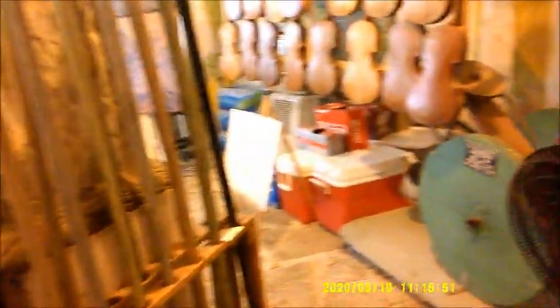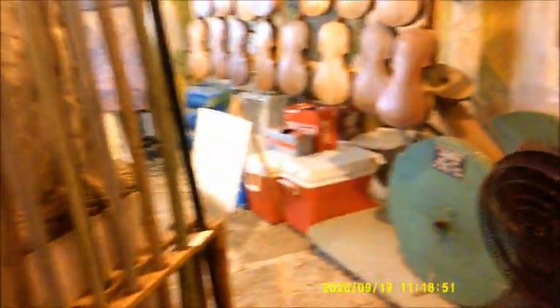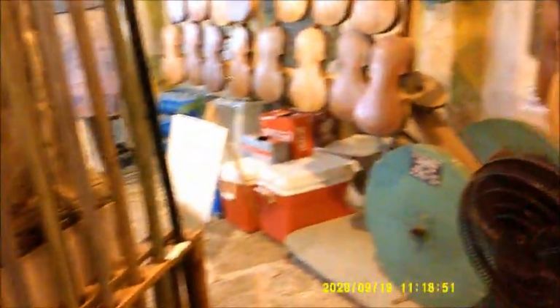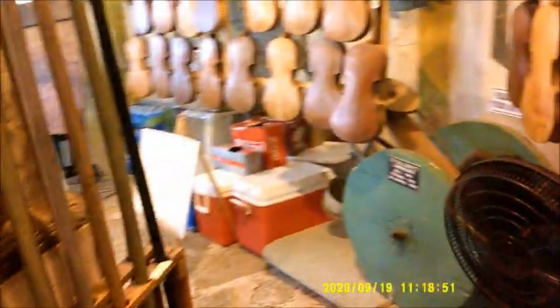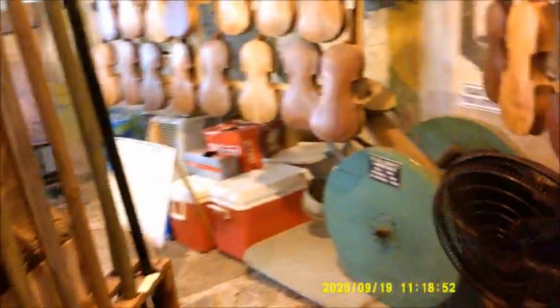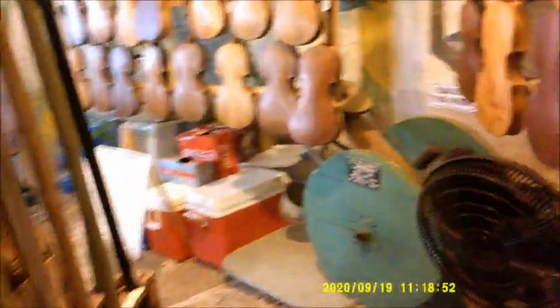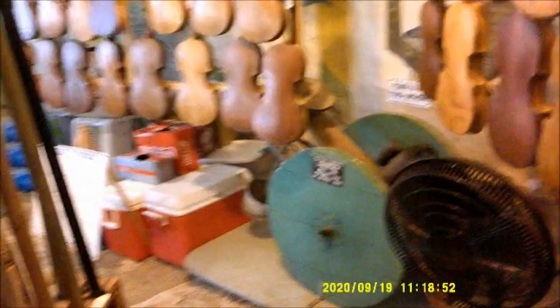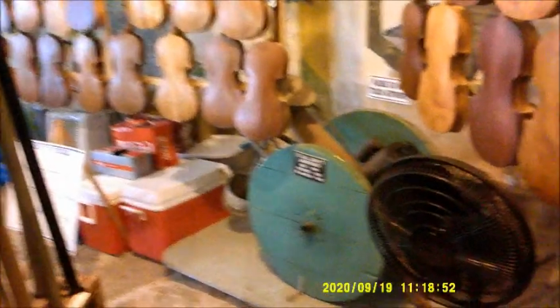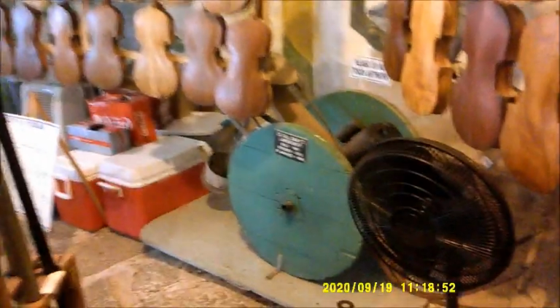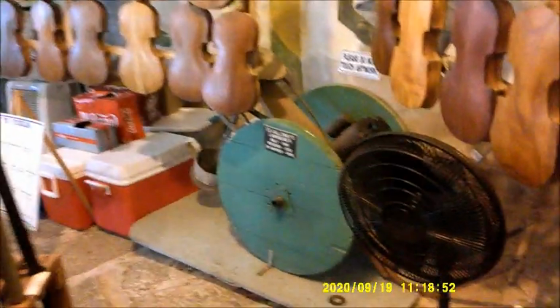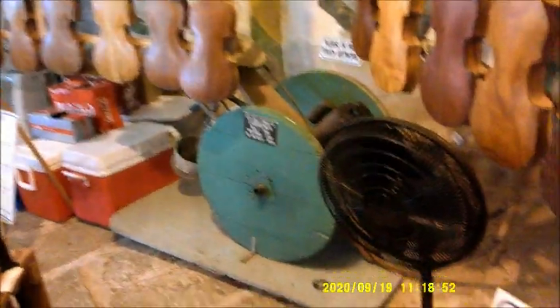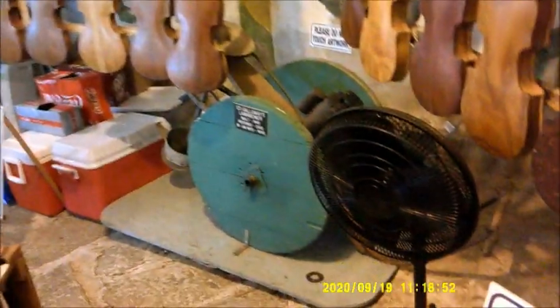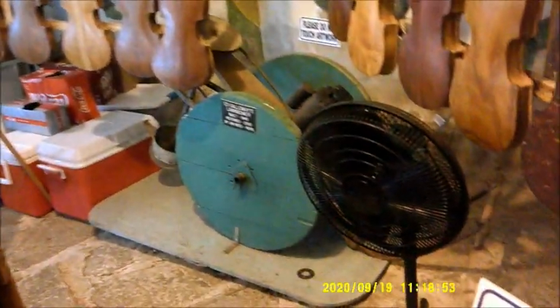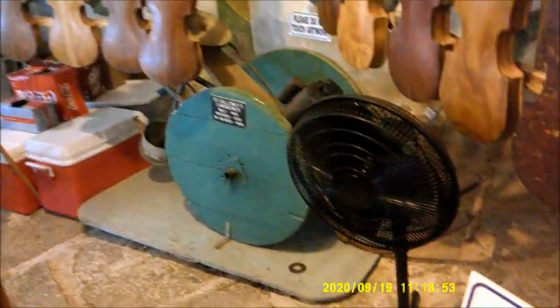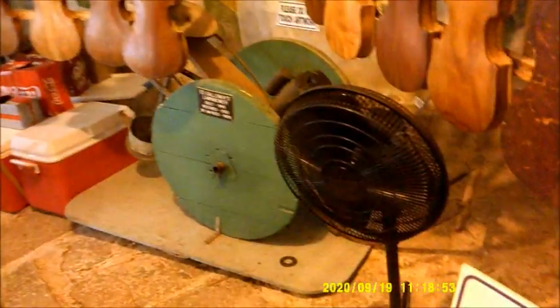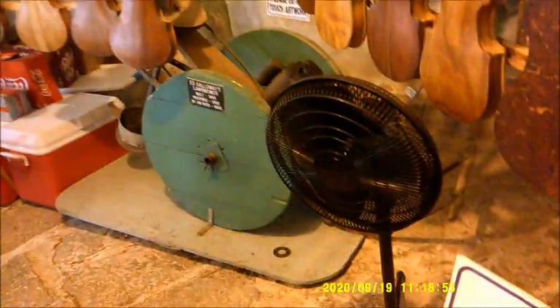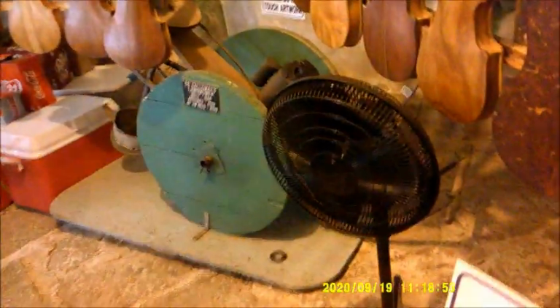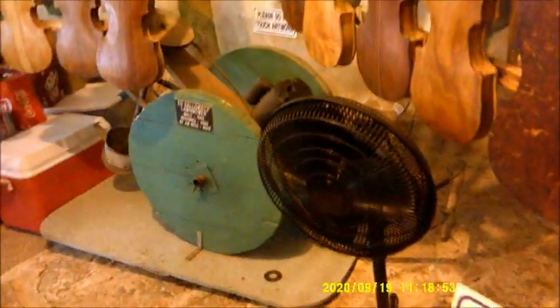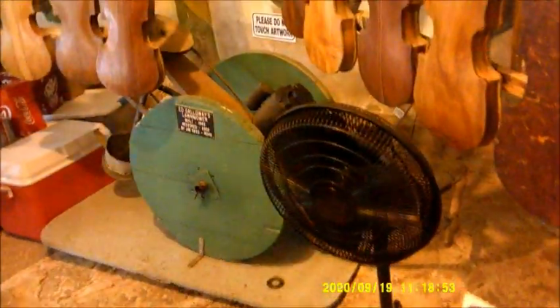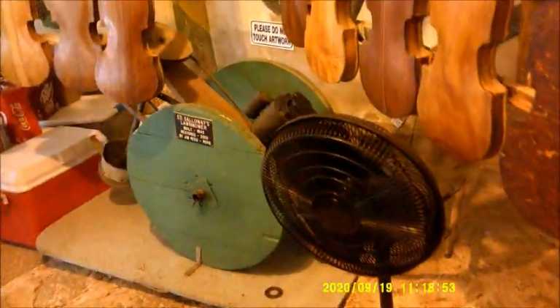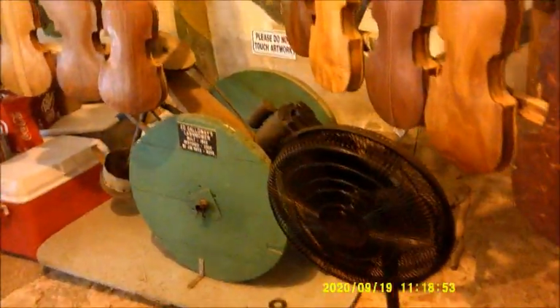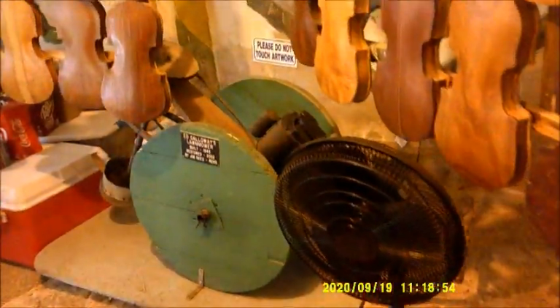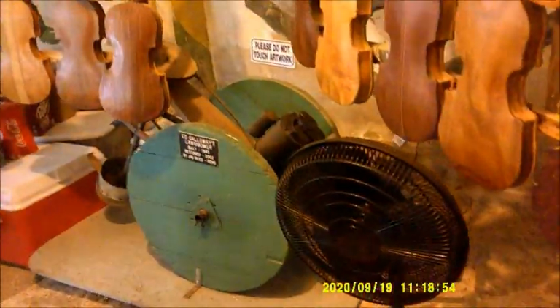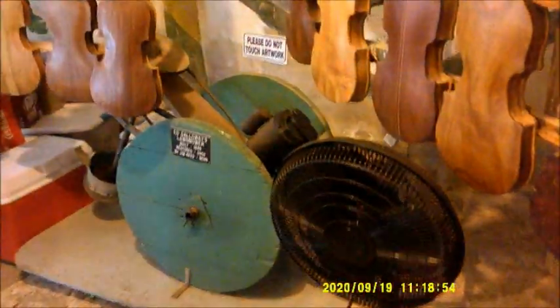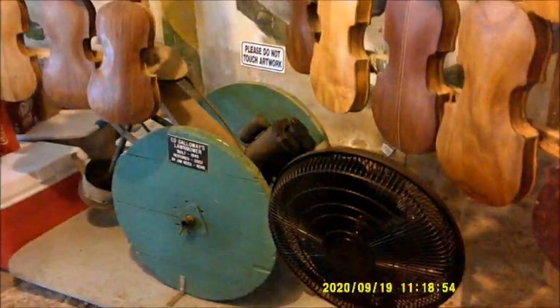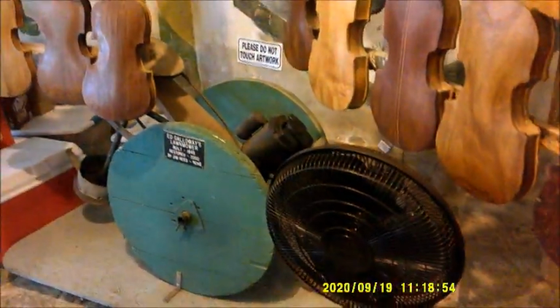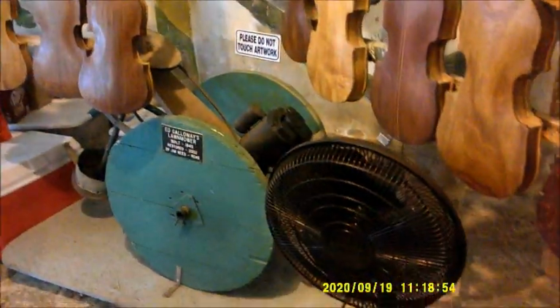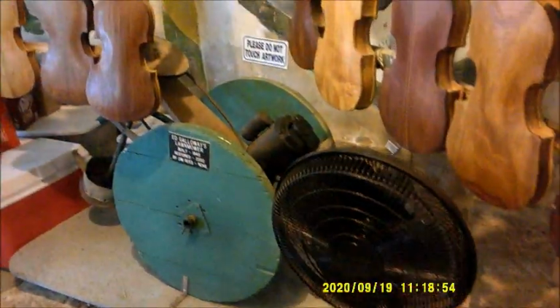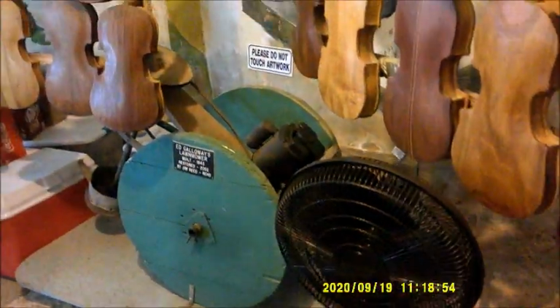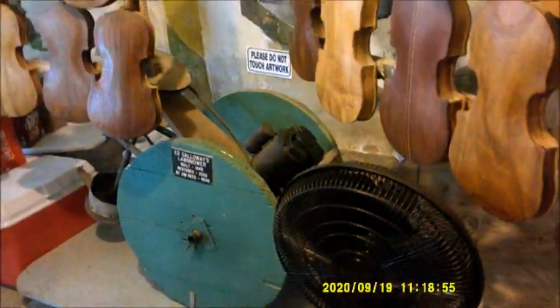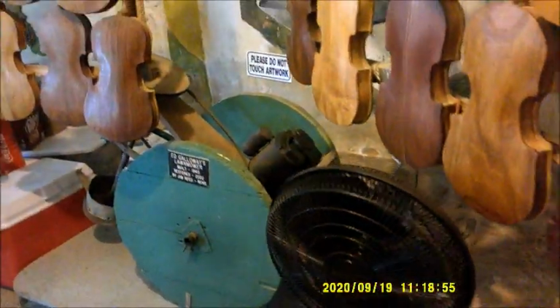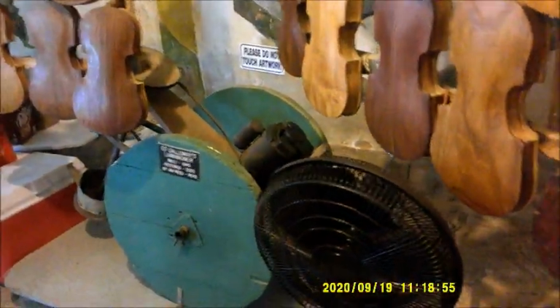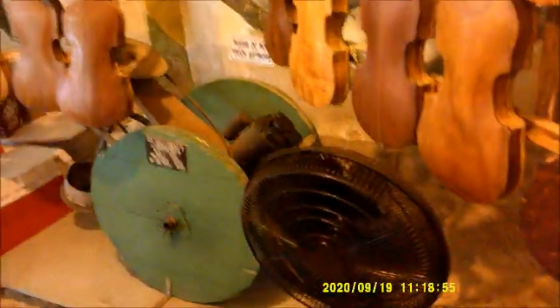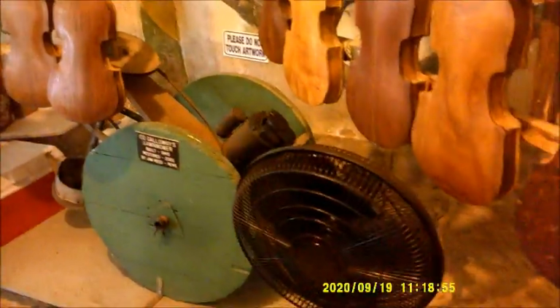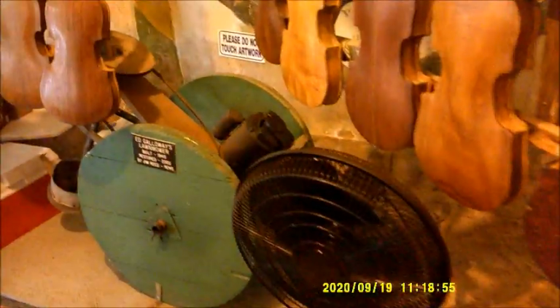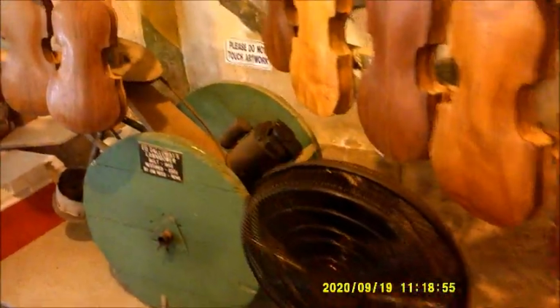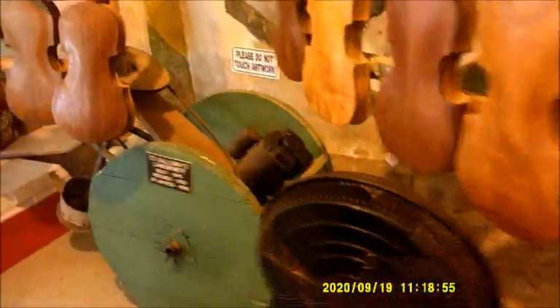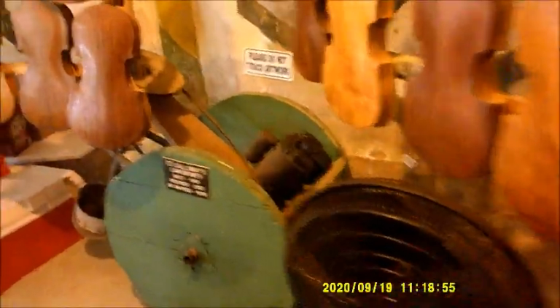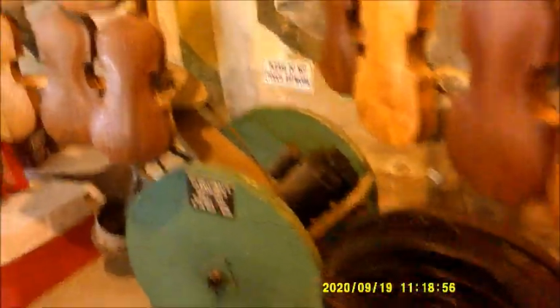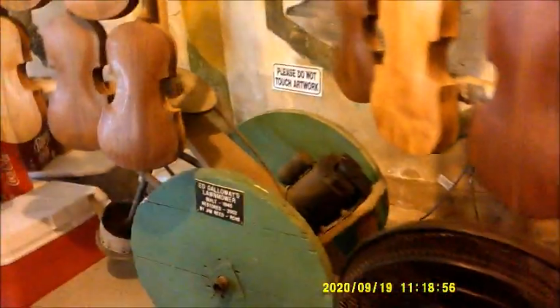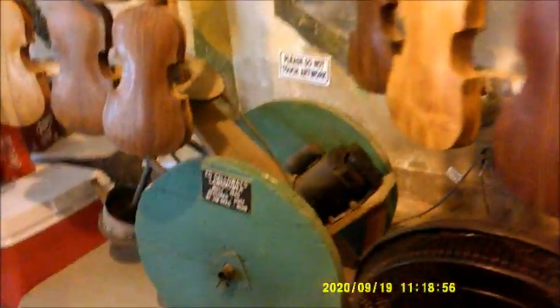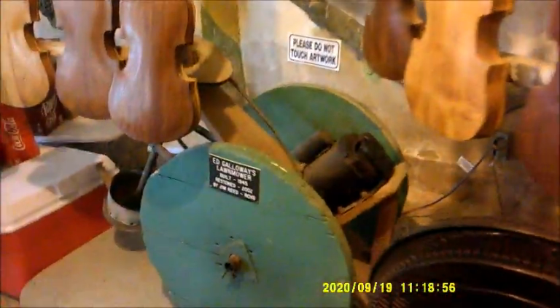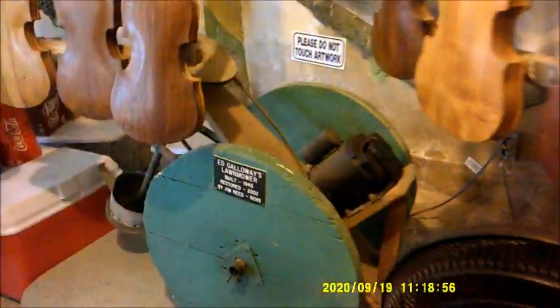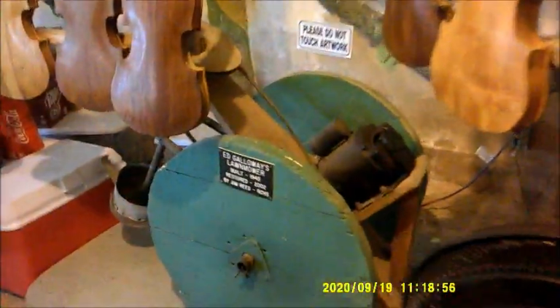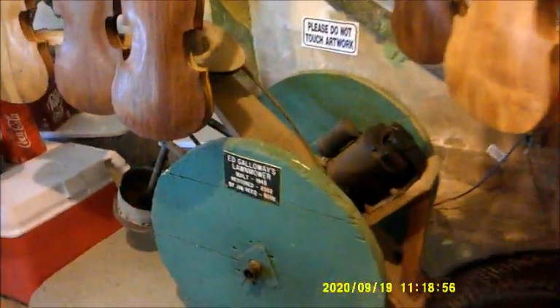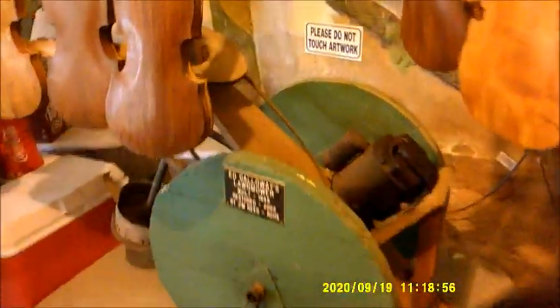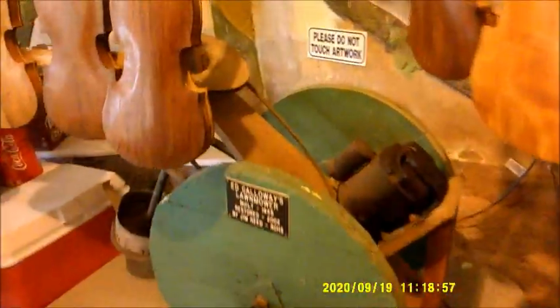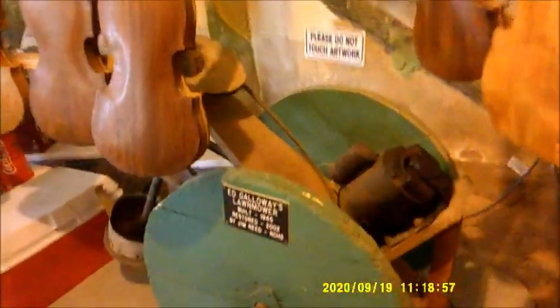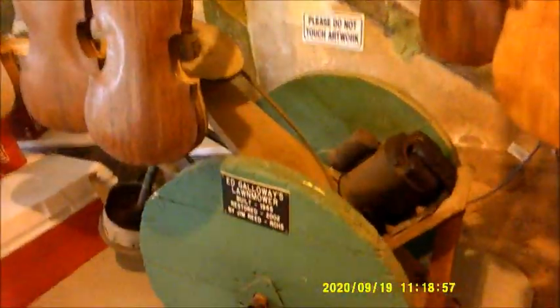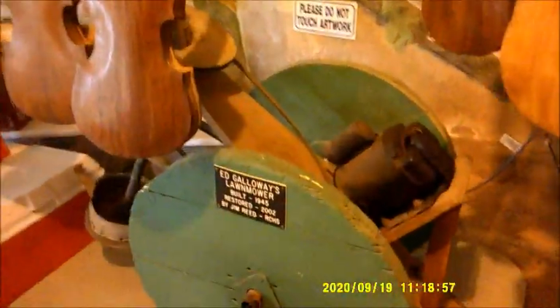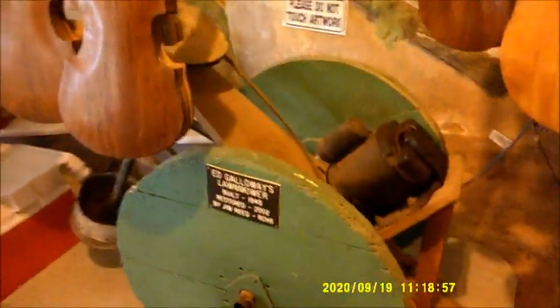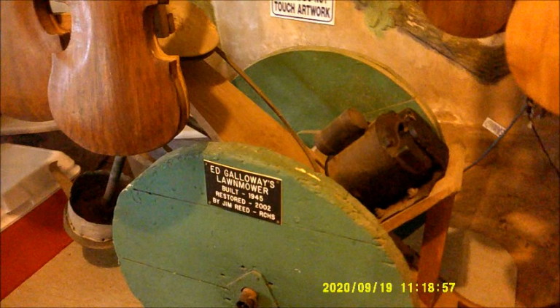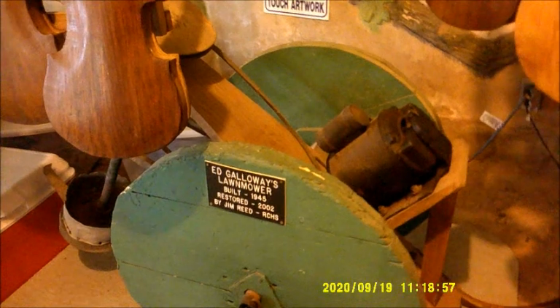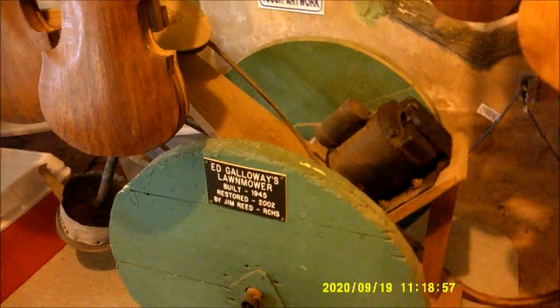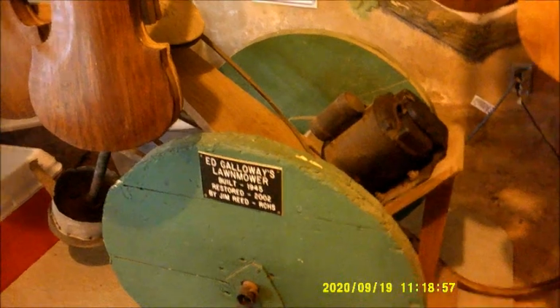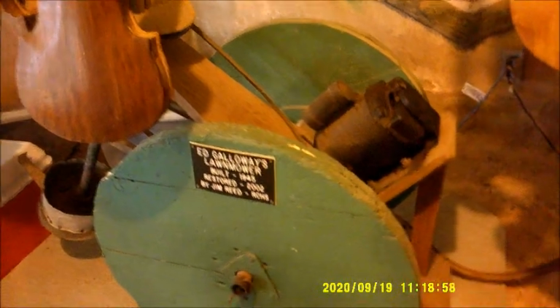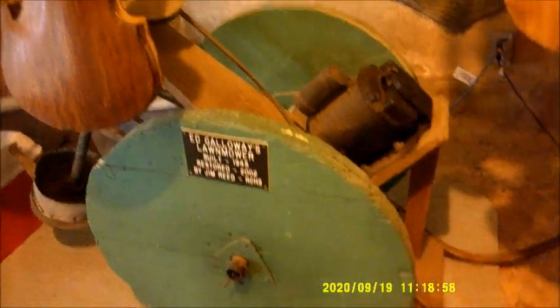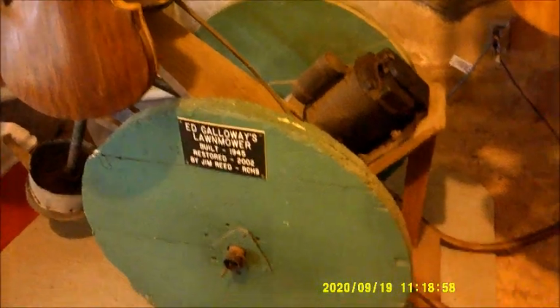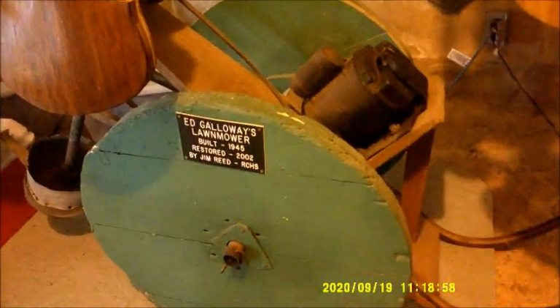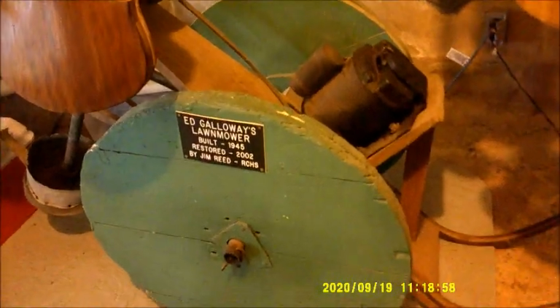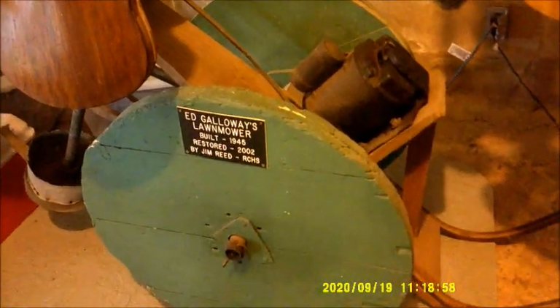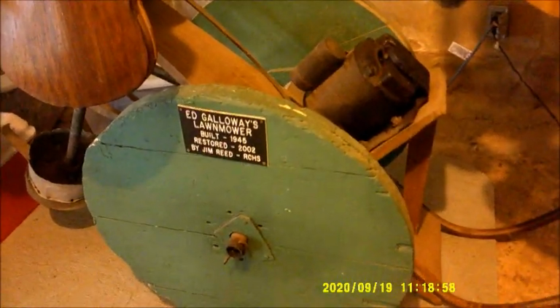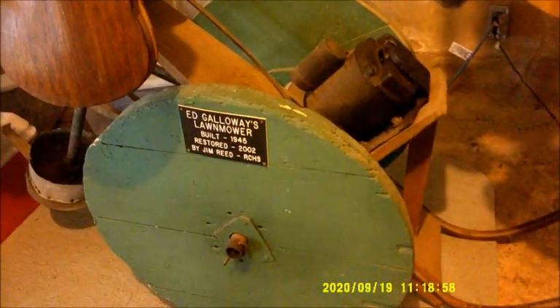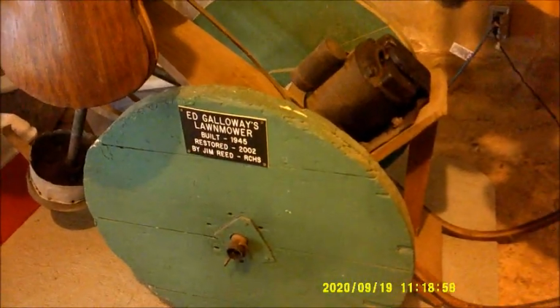Ed Galloway's lawn mower - built 1945, restored 2002. That is one - that's cool.